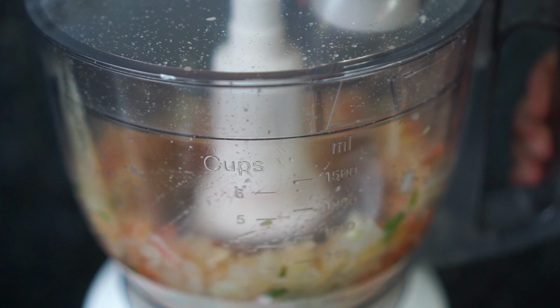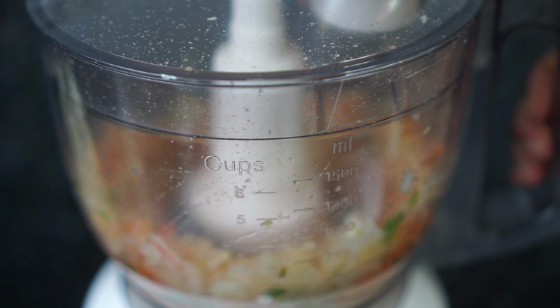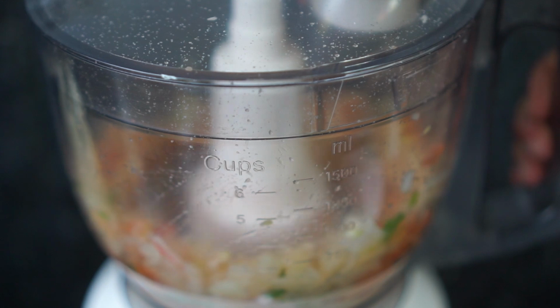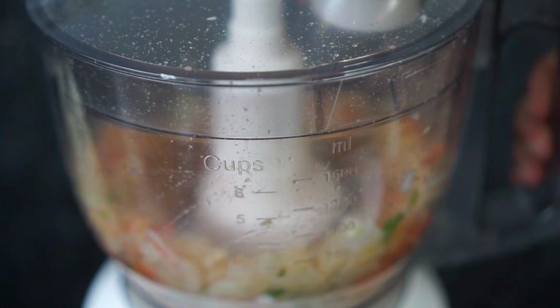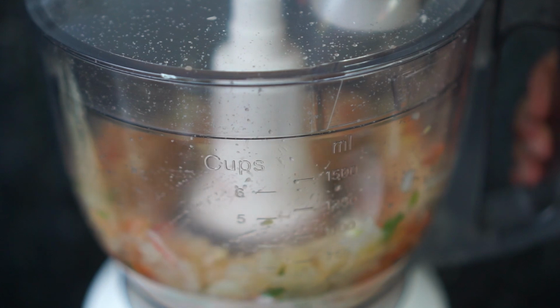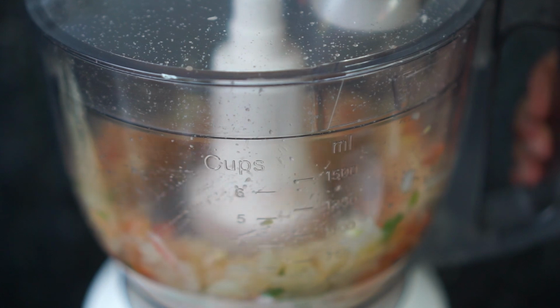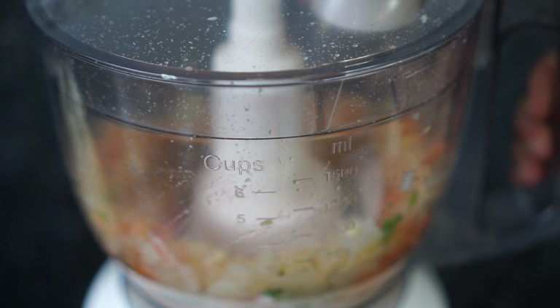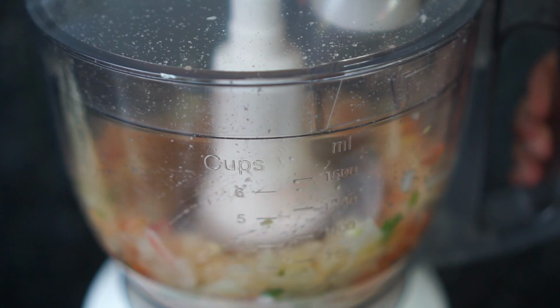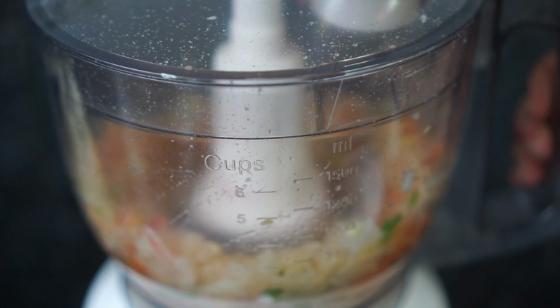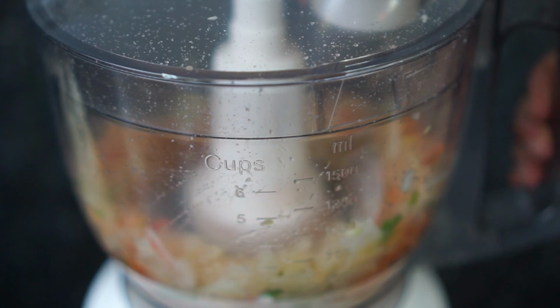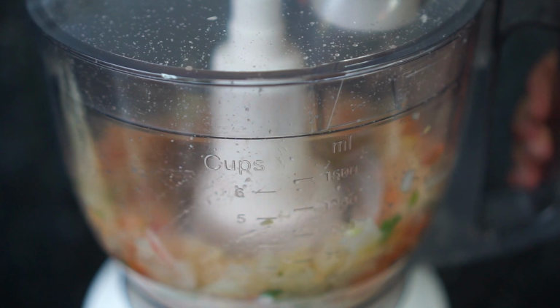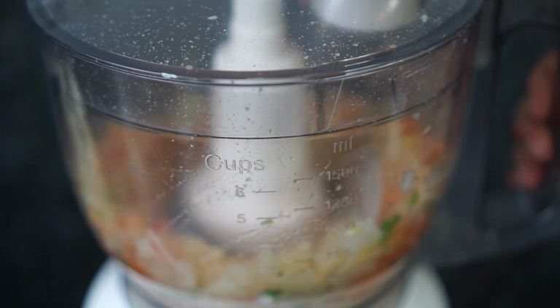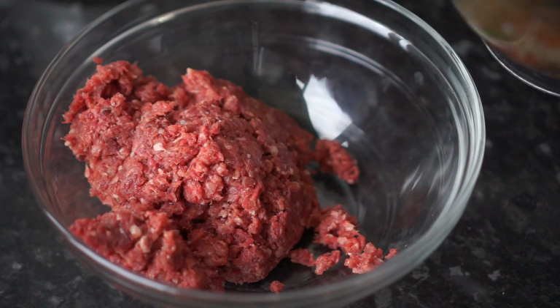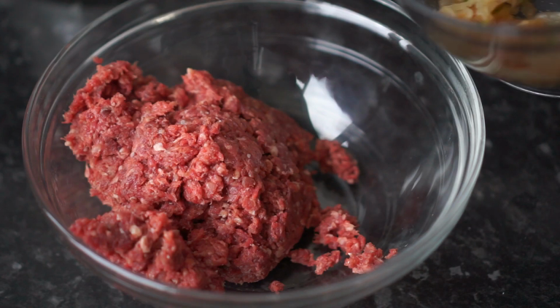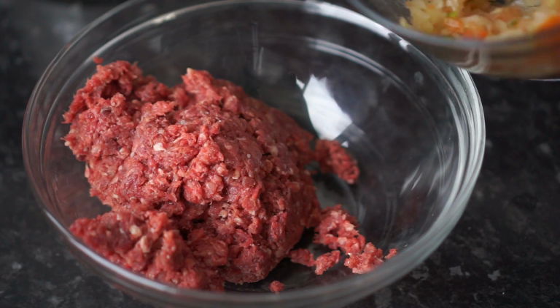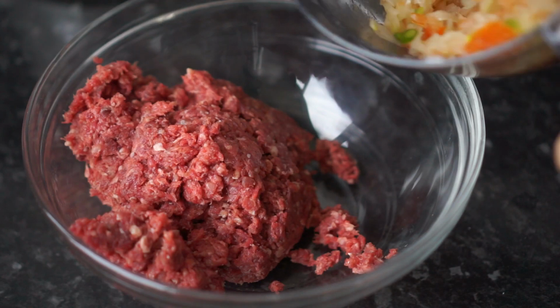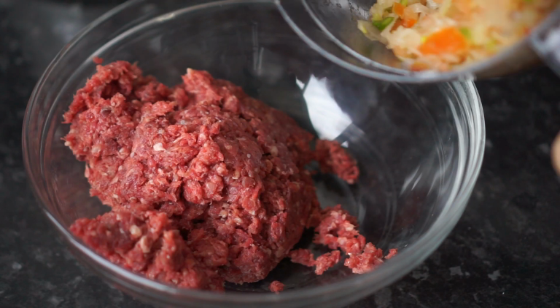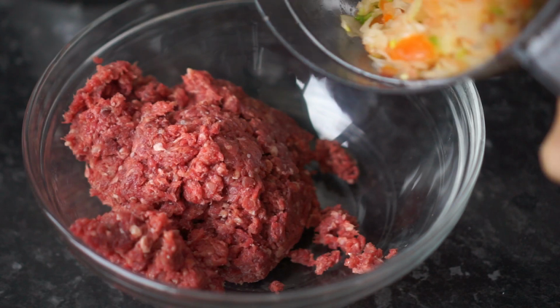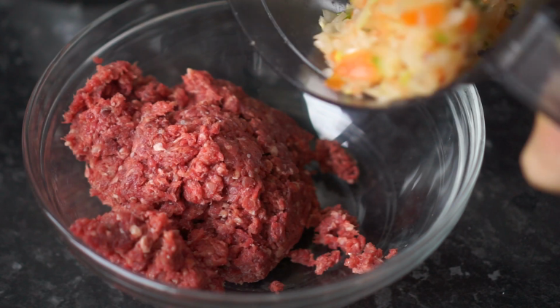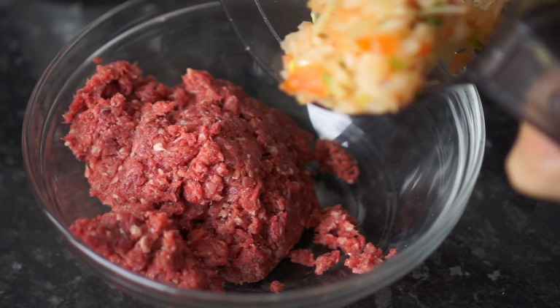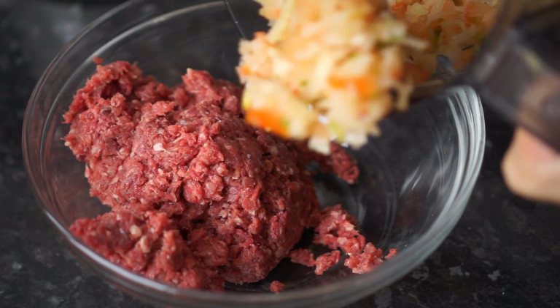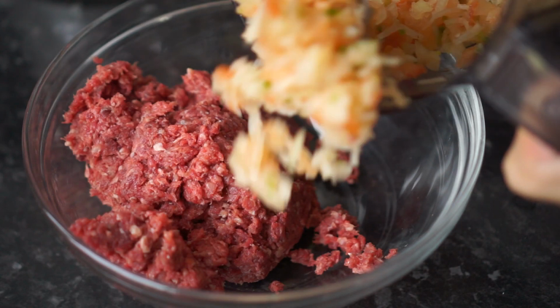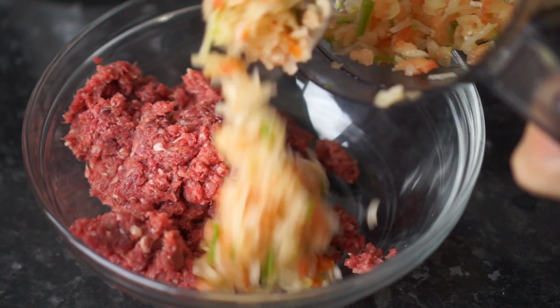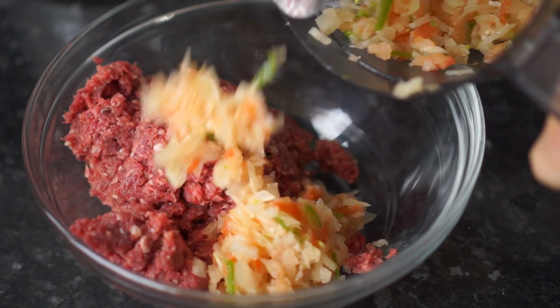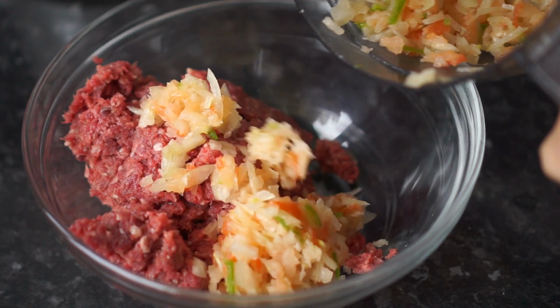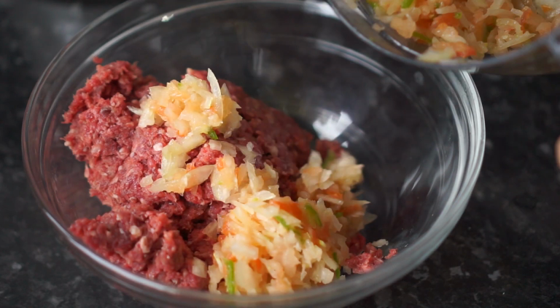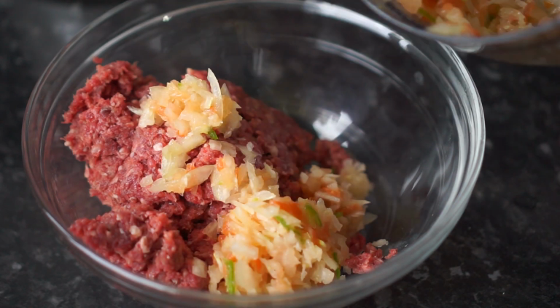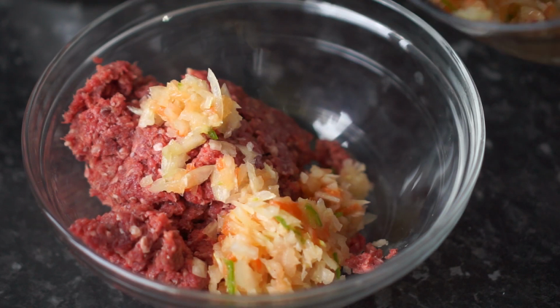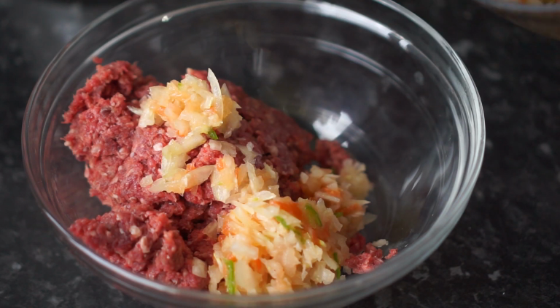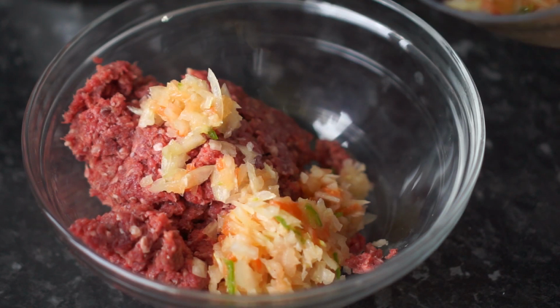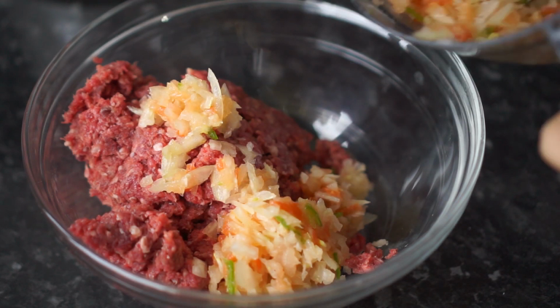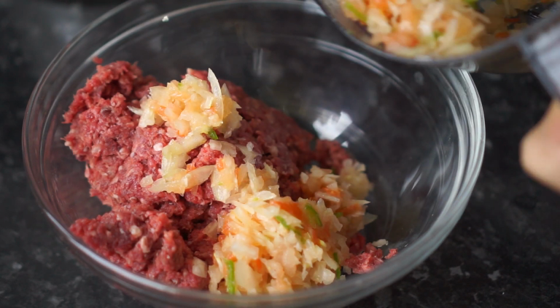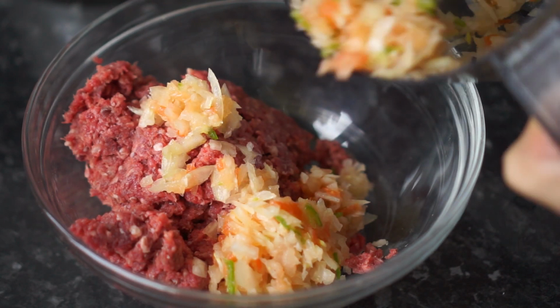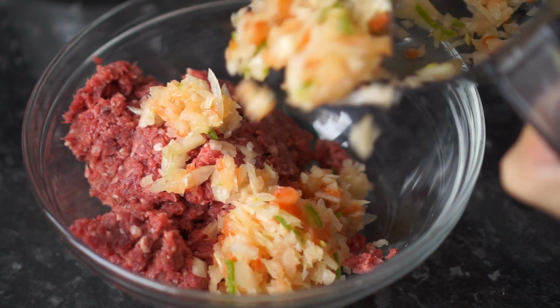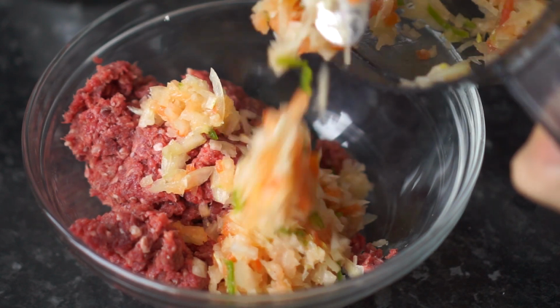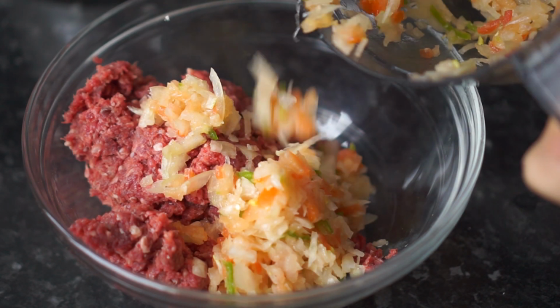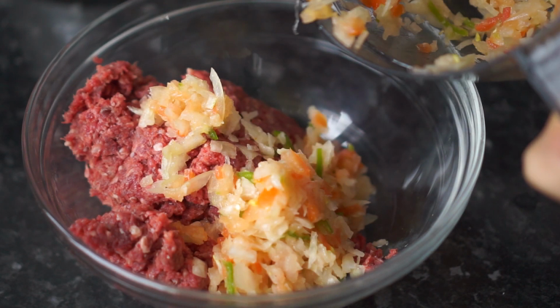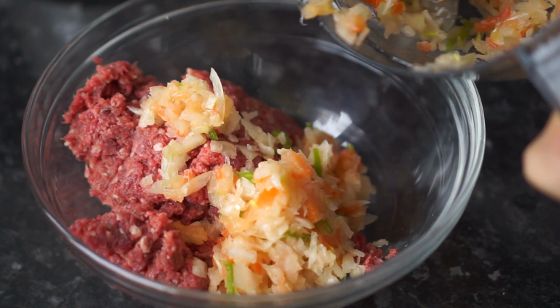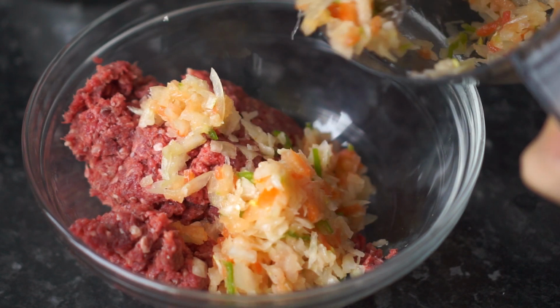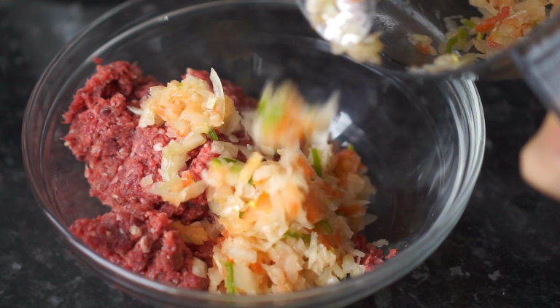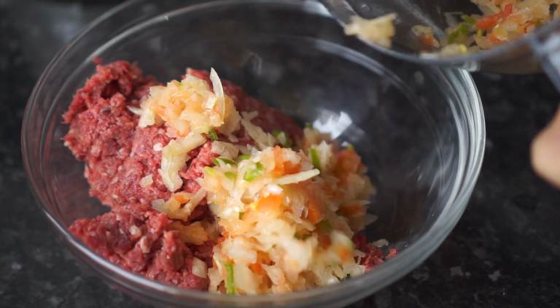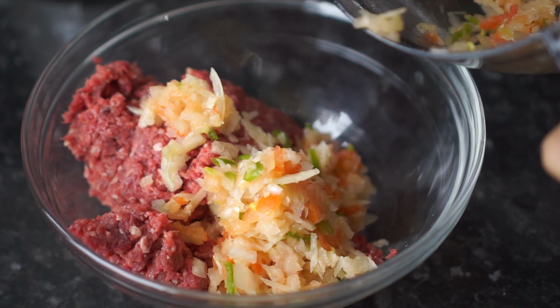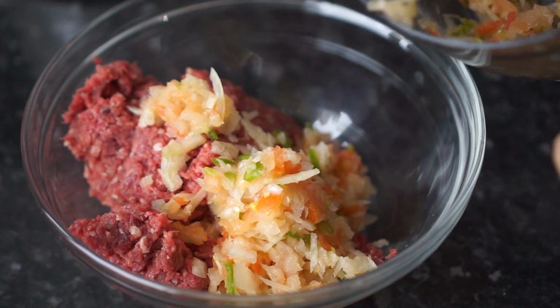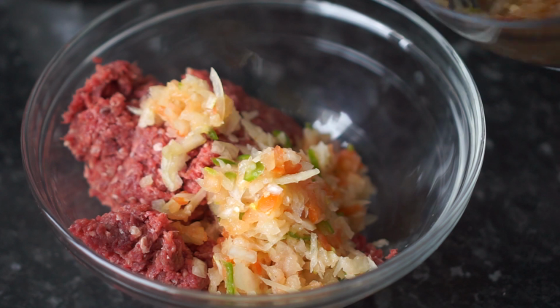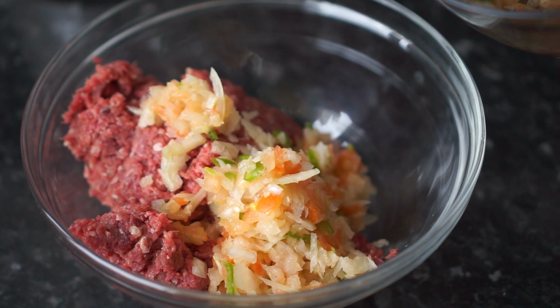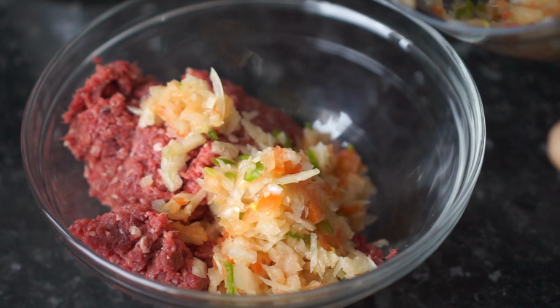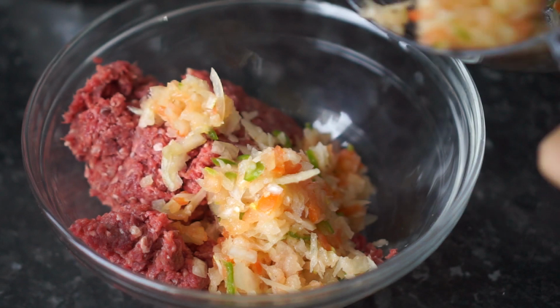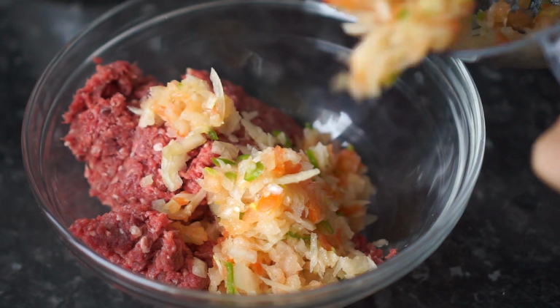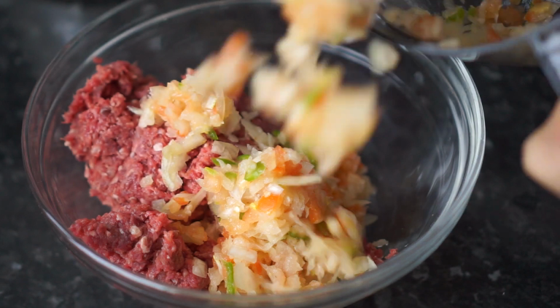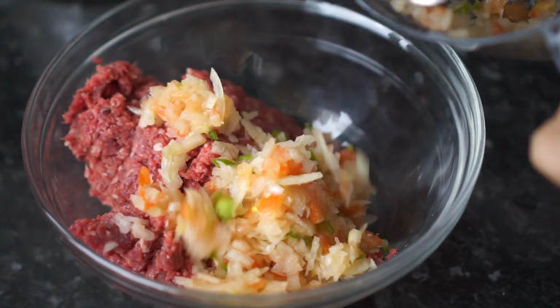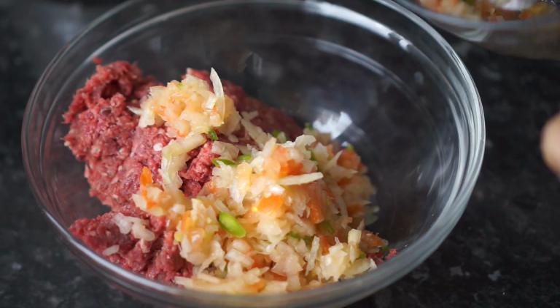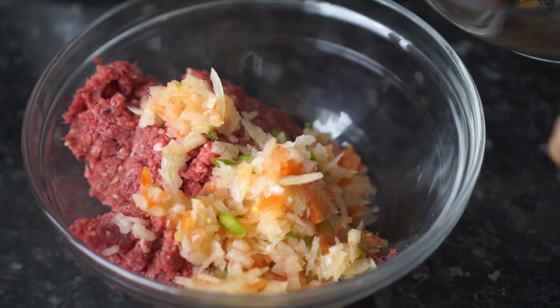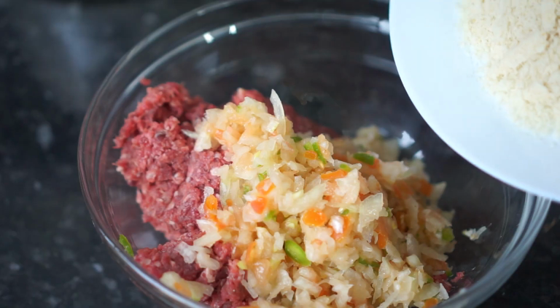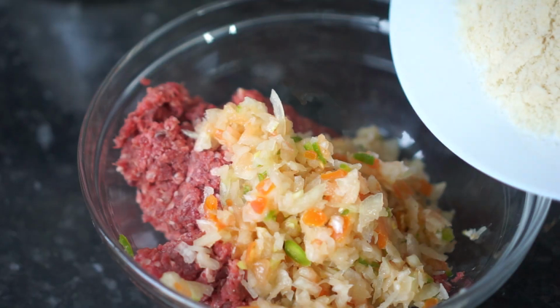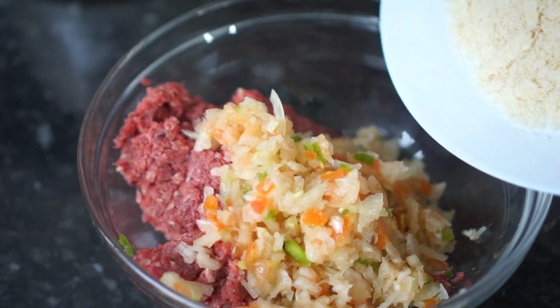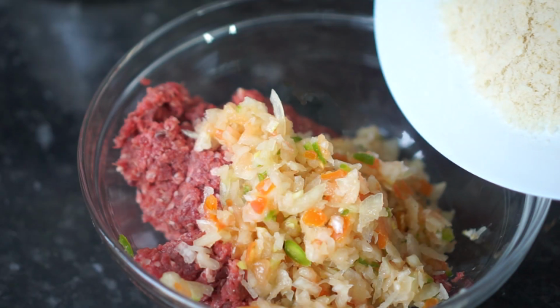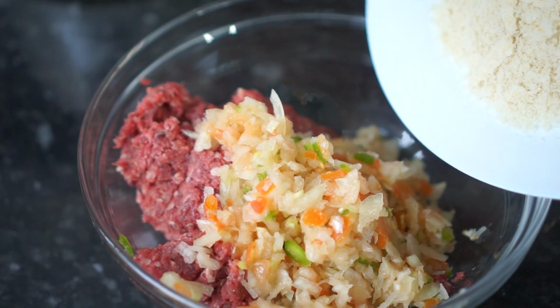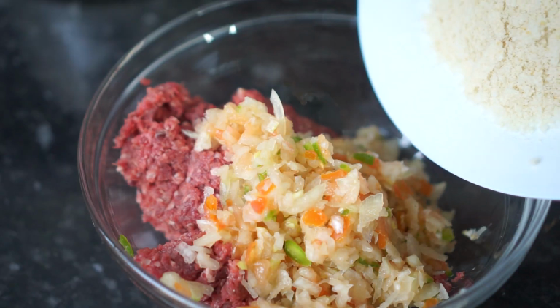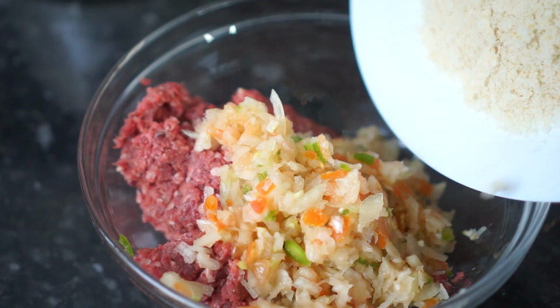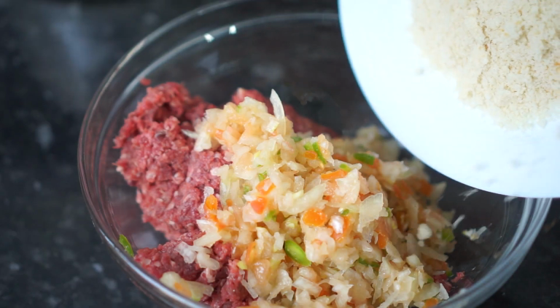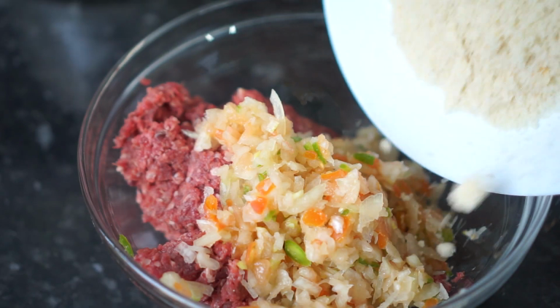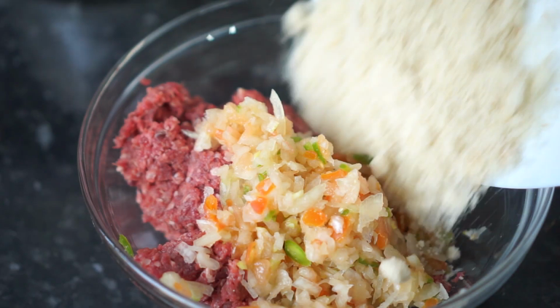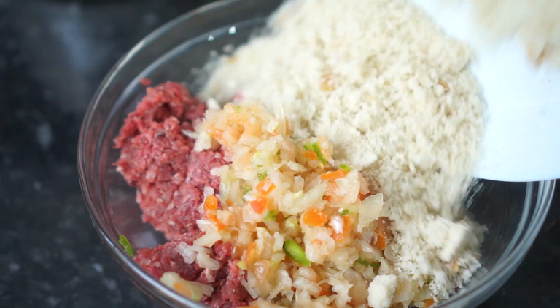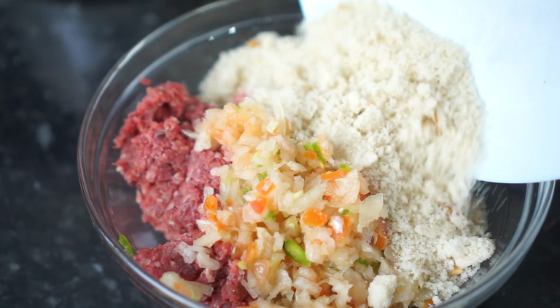Once done, it's time to mix all the ingredients. In a big bowl, combine minced meat, chopped onion mixture, and bread crumbs.